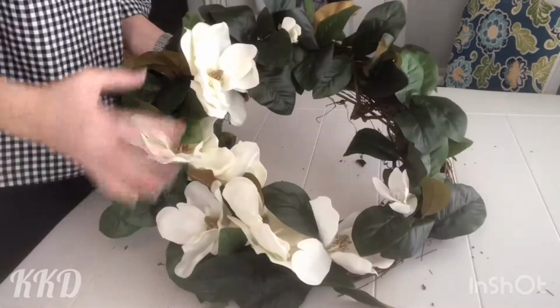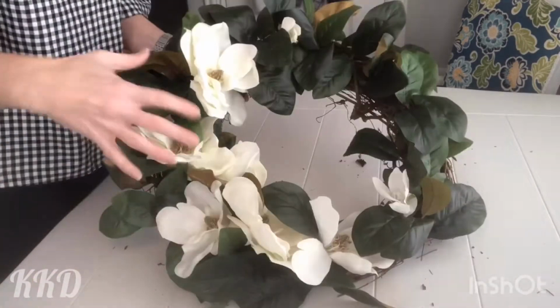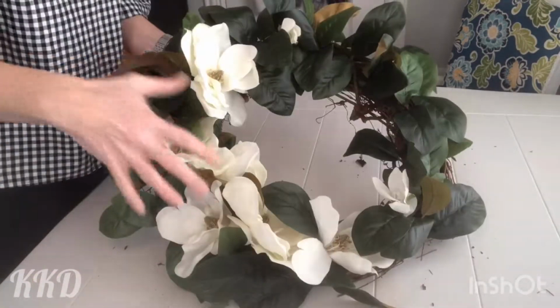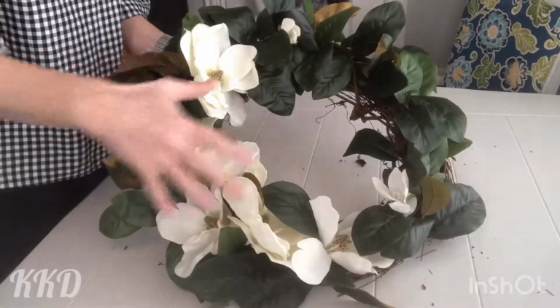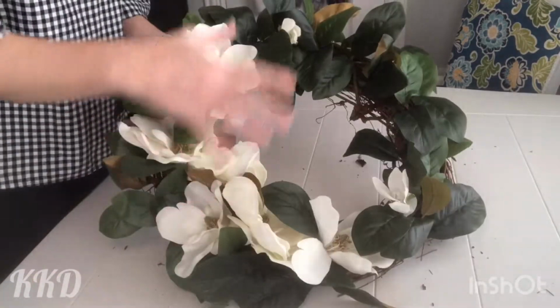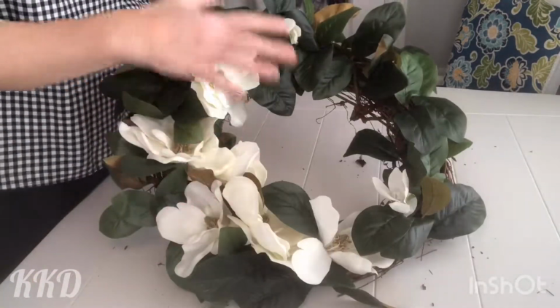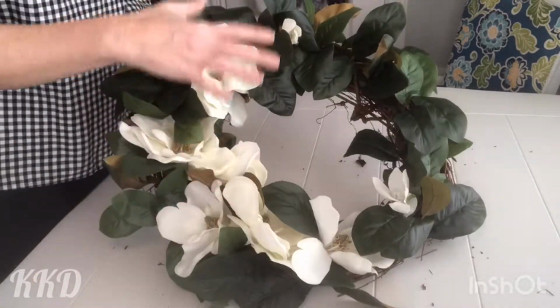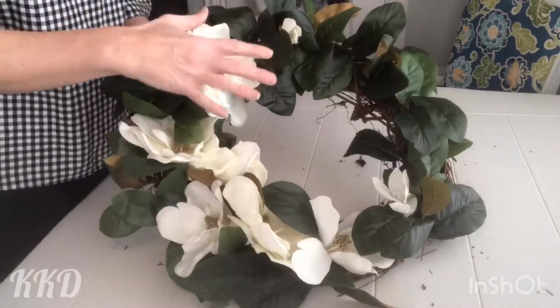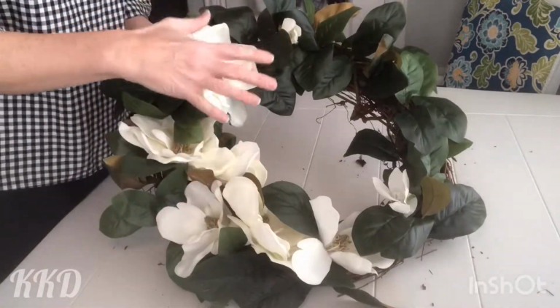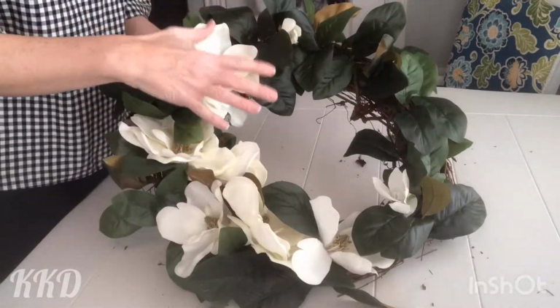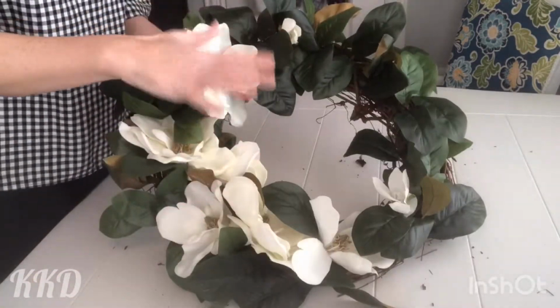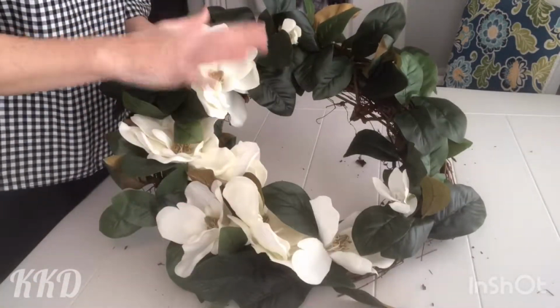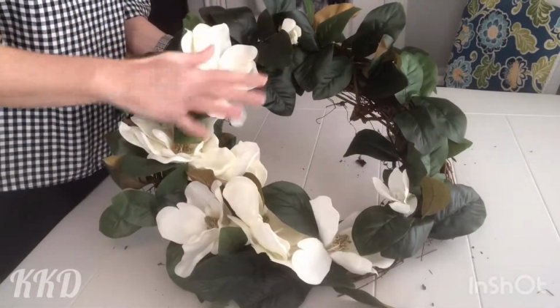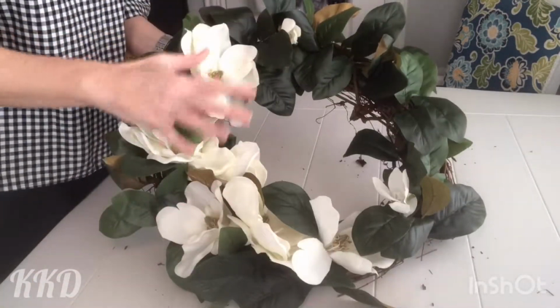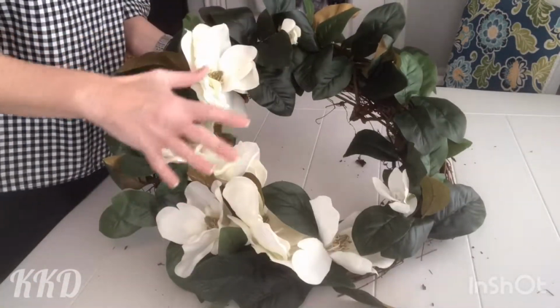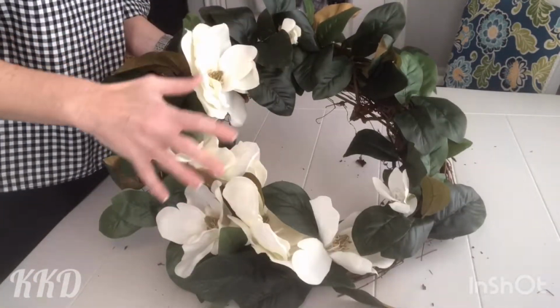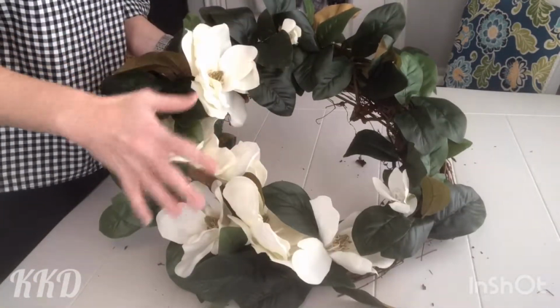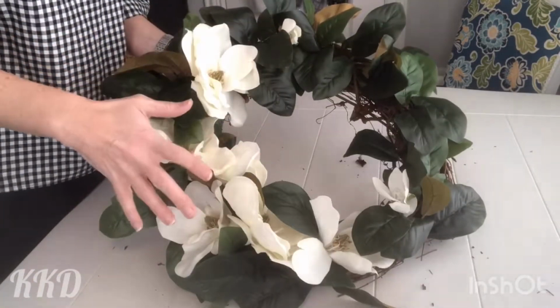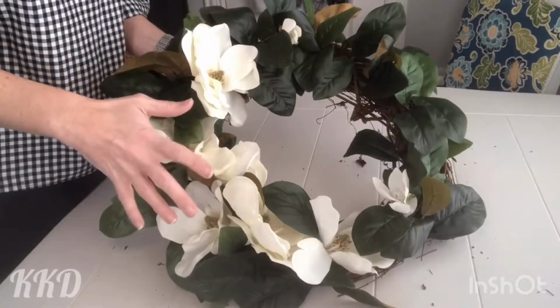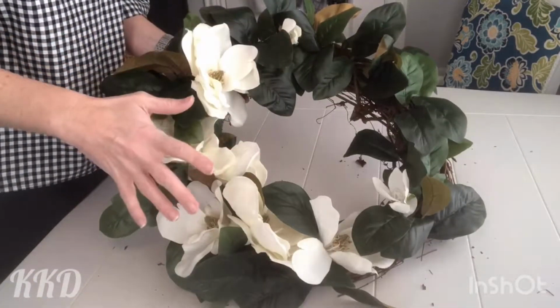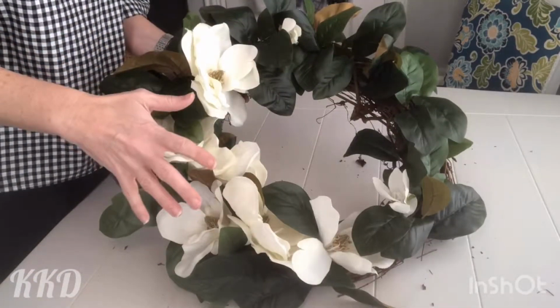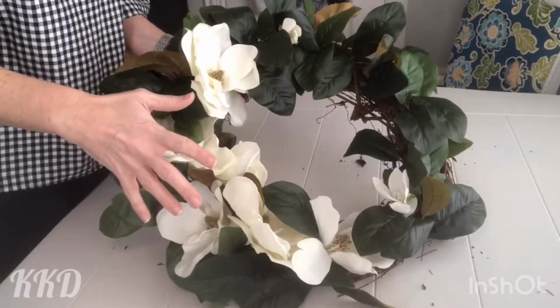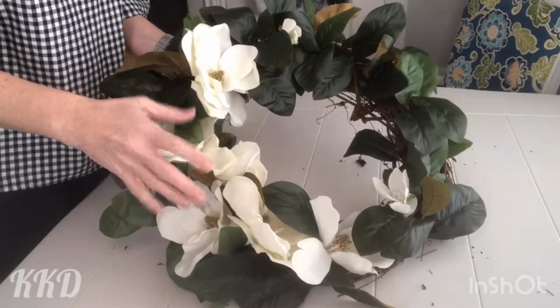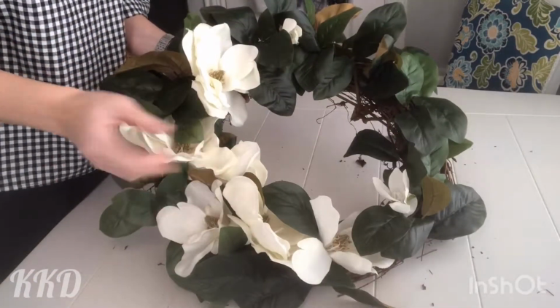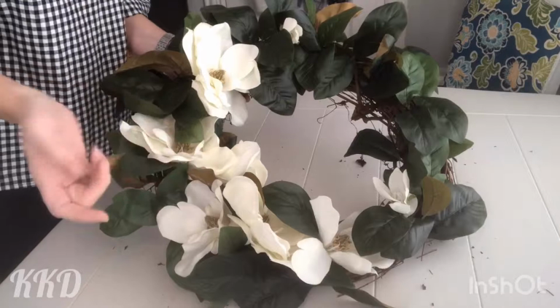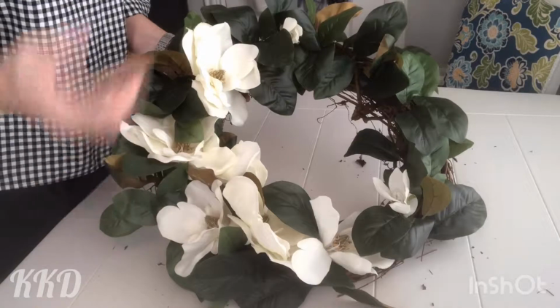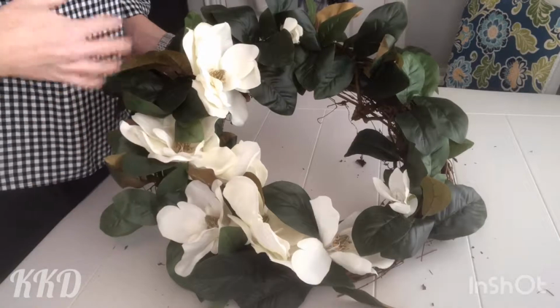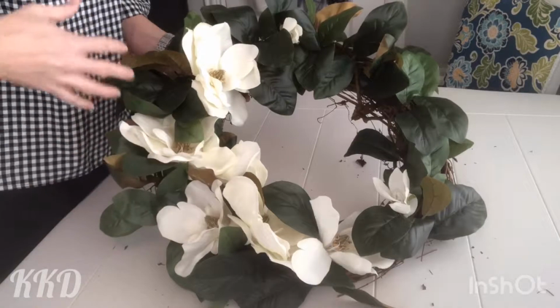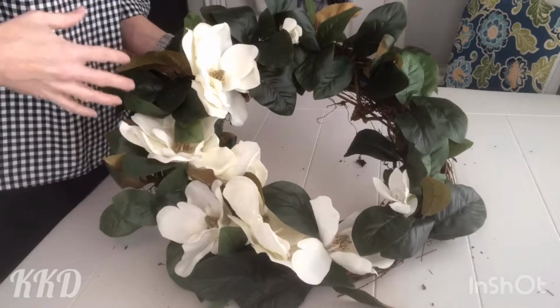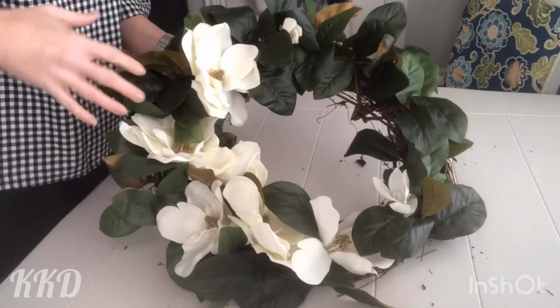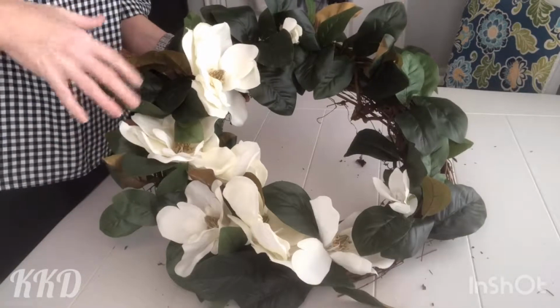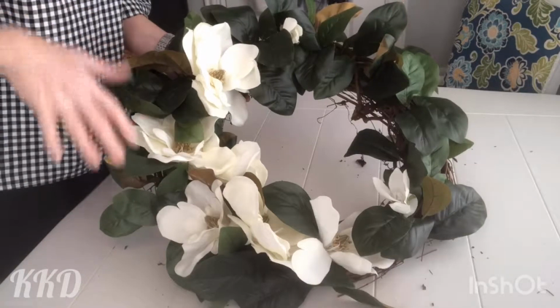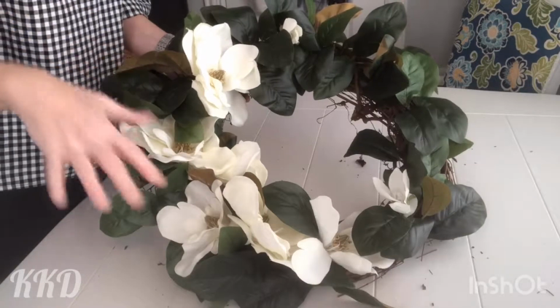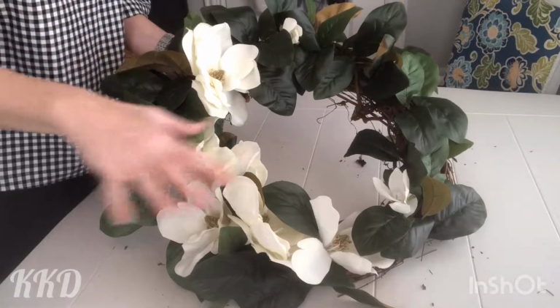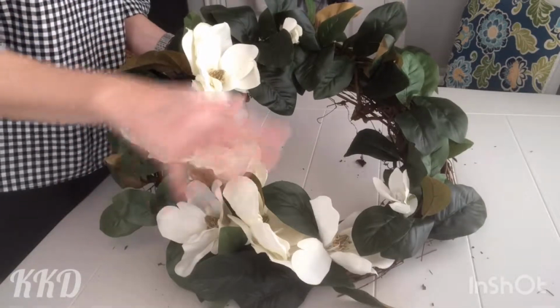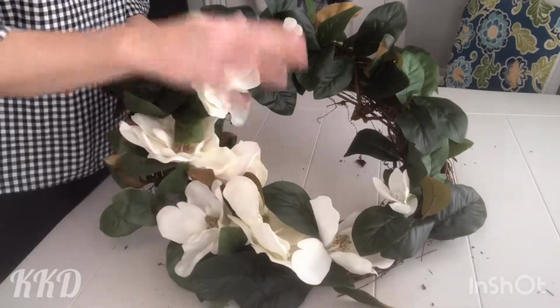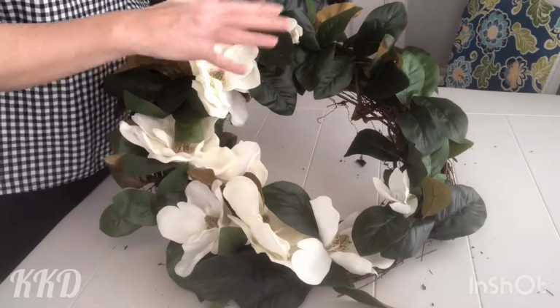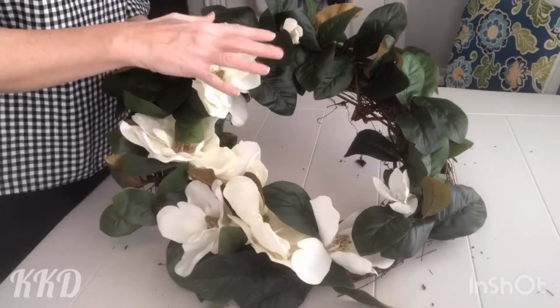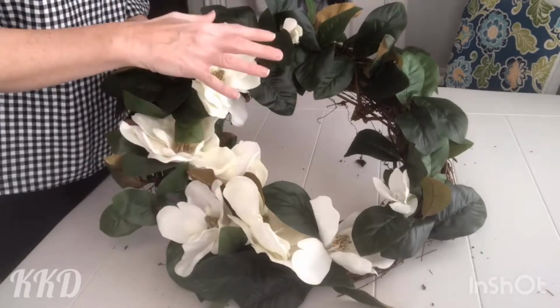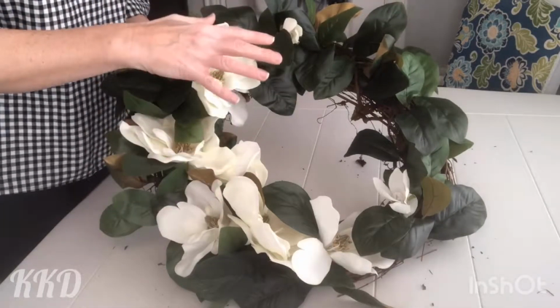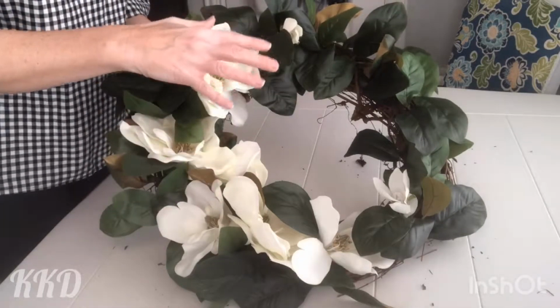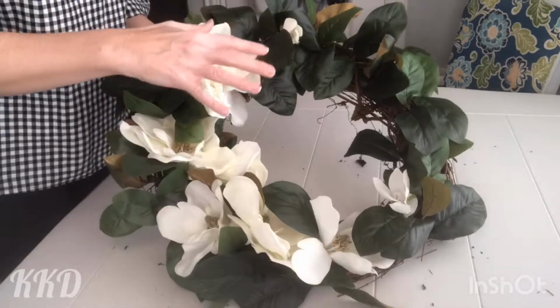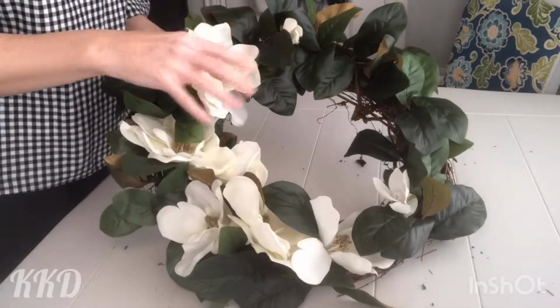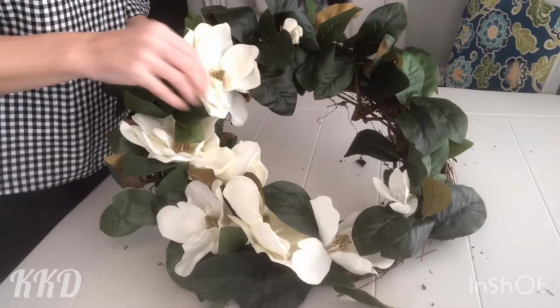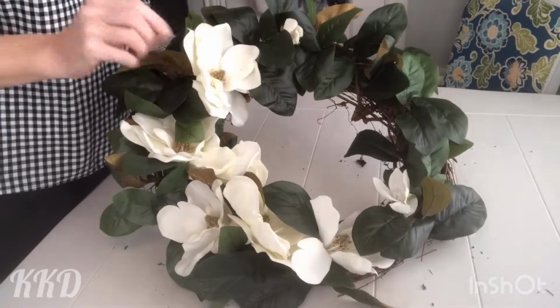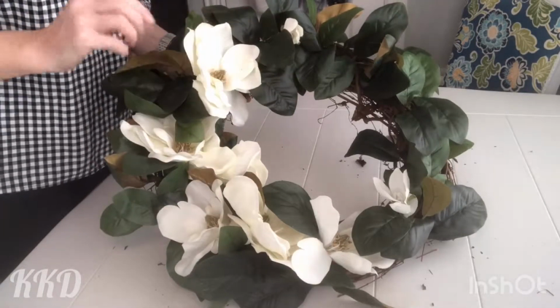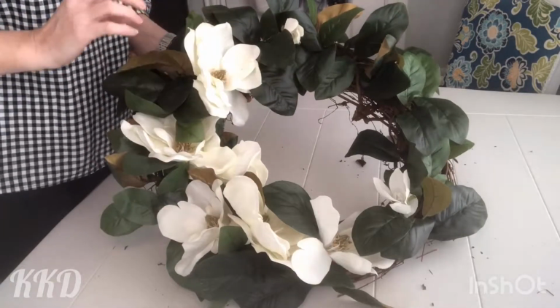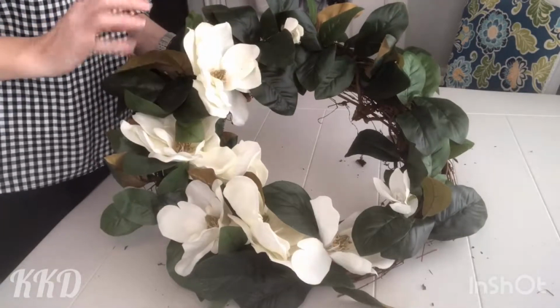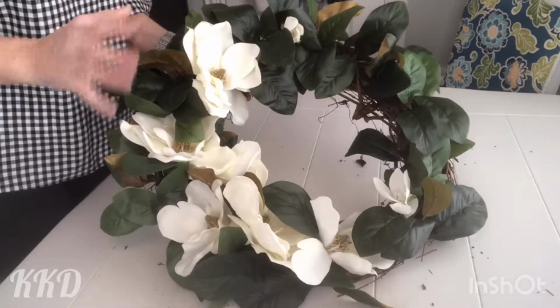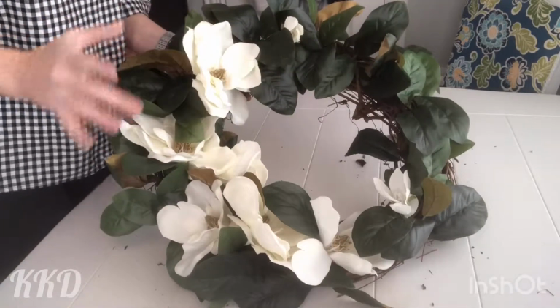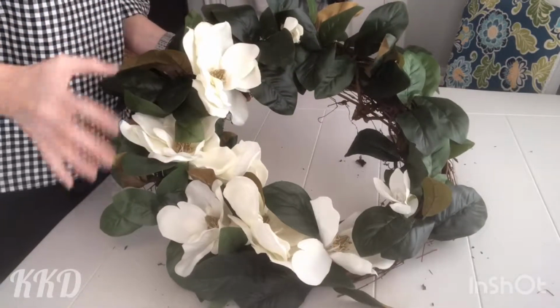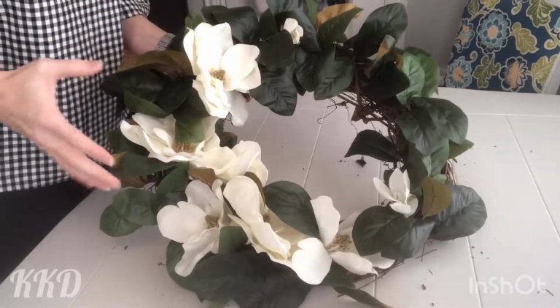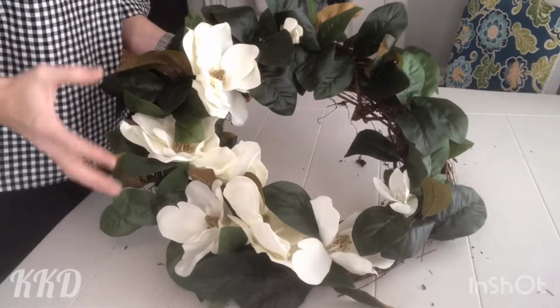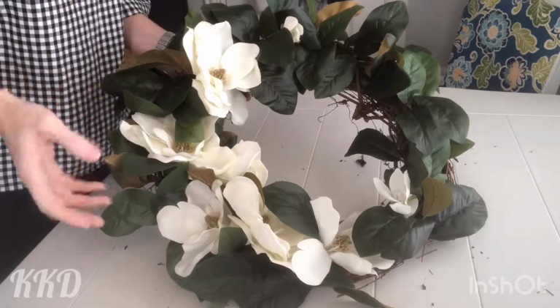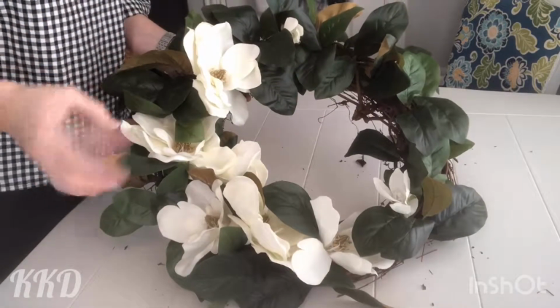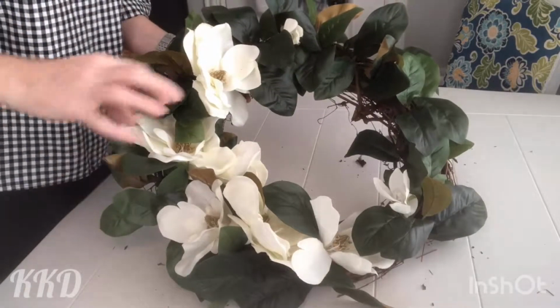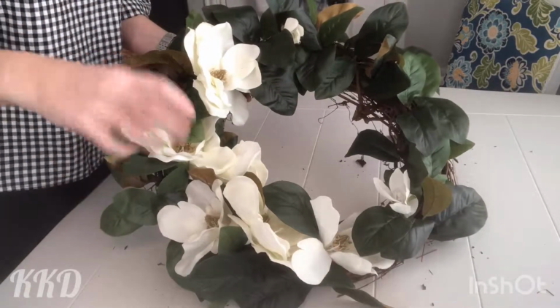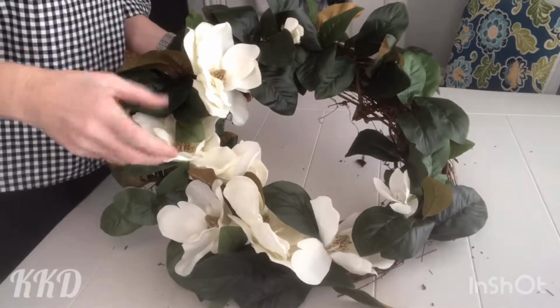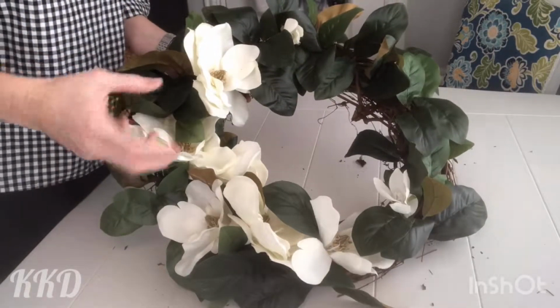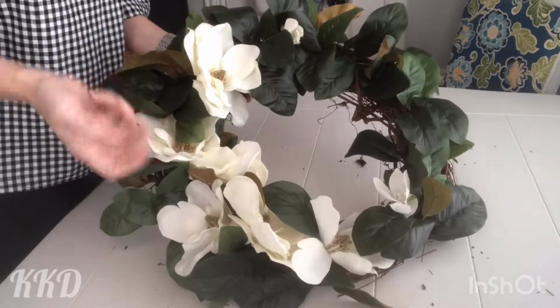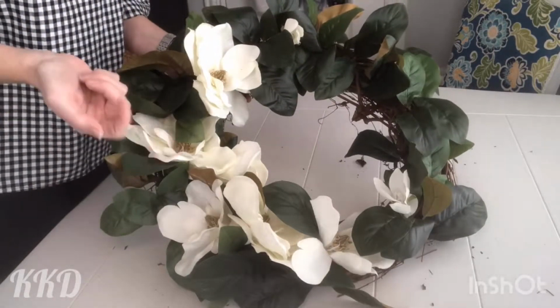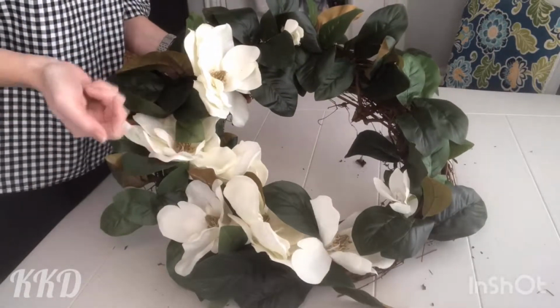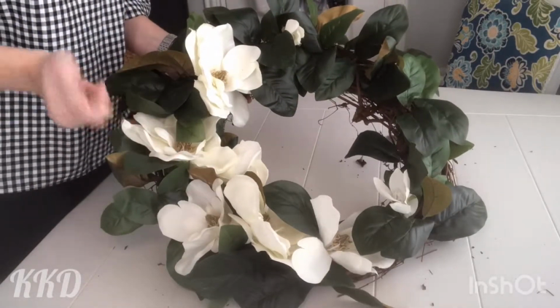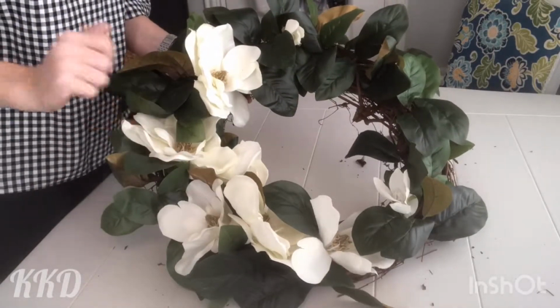Now I've got them dry-set and they're just kind of loose right now. I'm going to go back and secure them all with the glue gun, and kind of fluff, arrange, and twist everything into place.